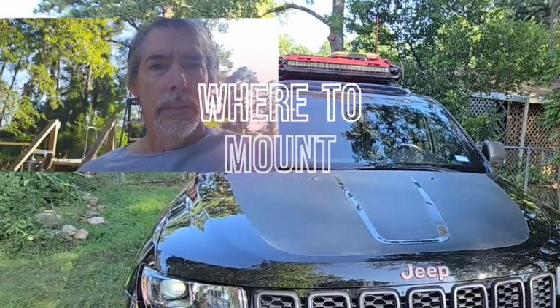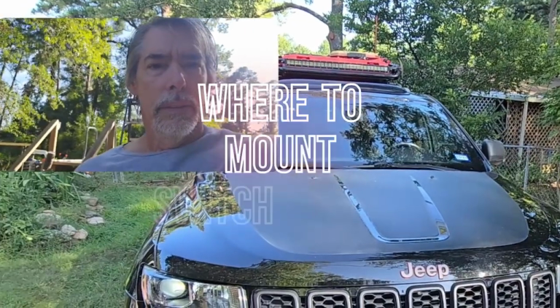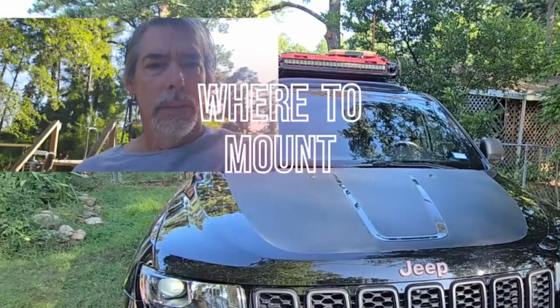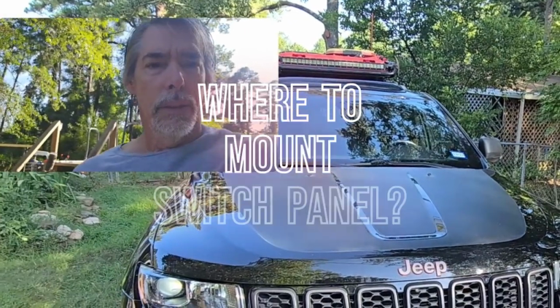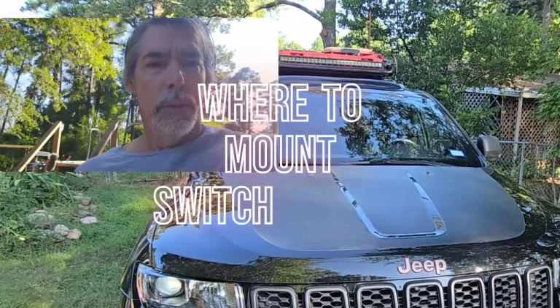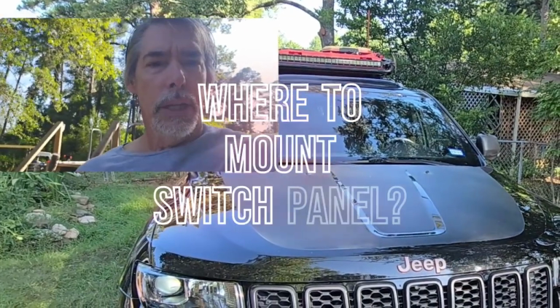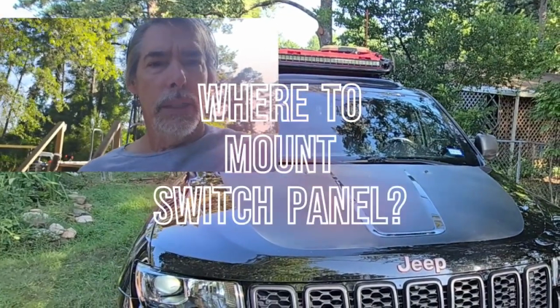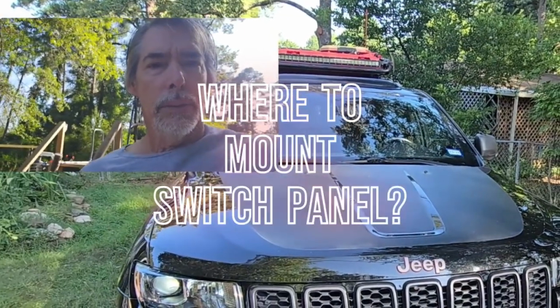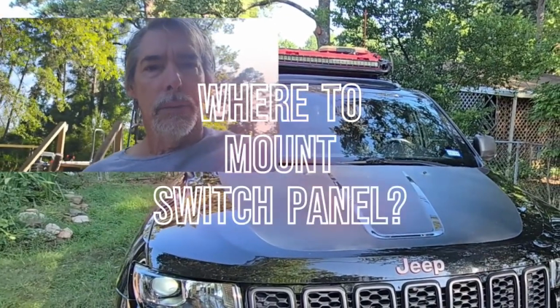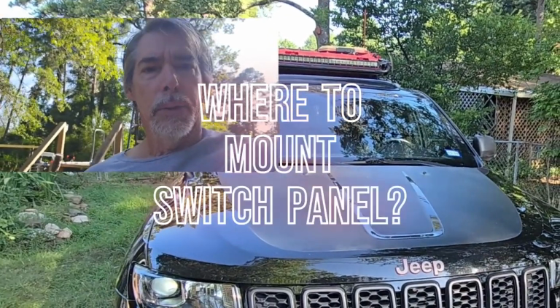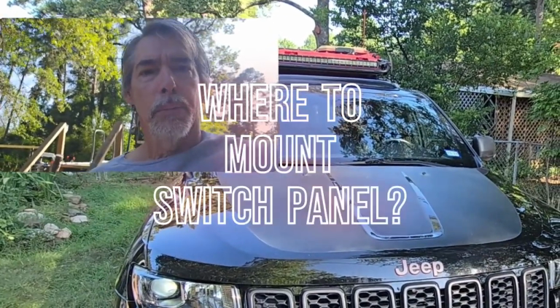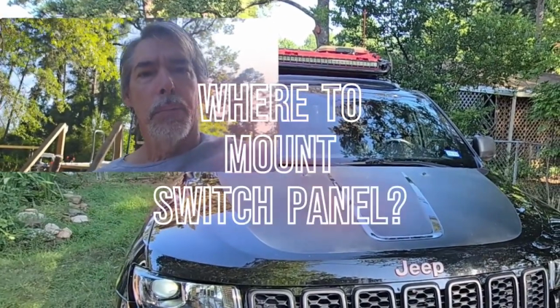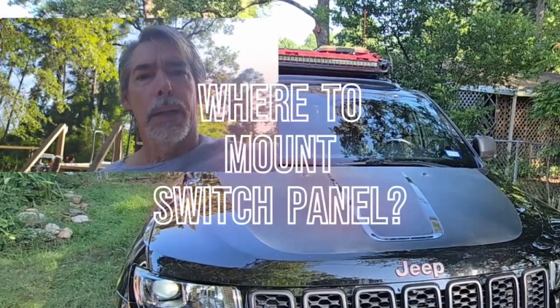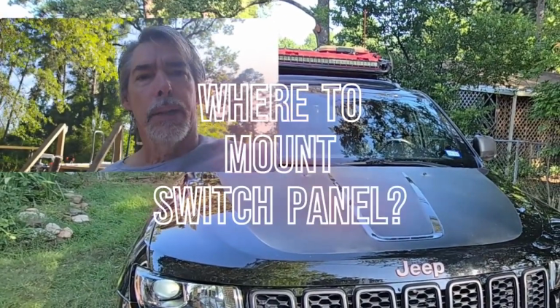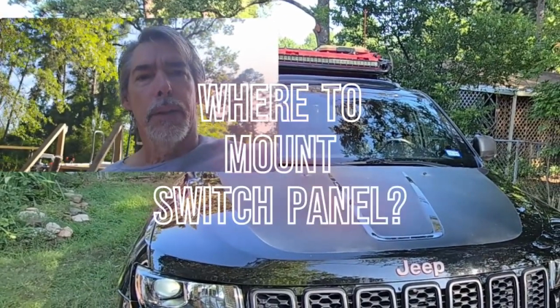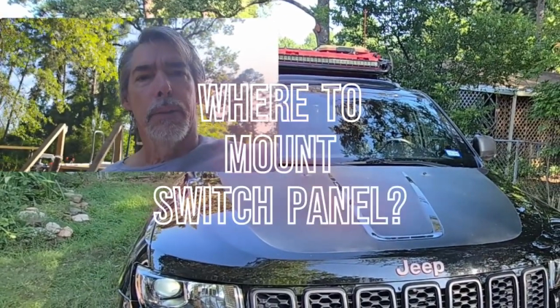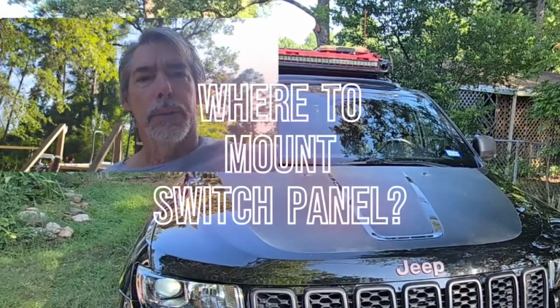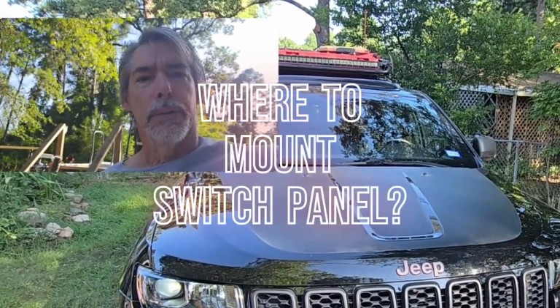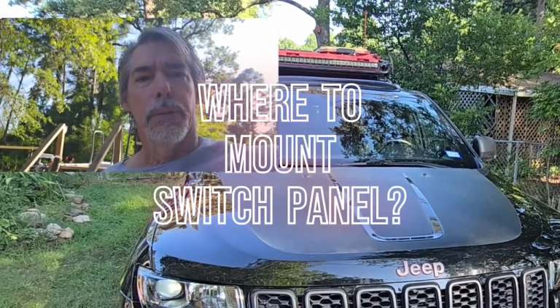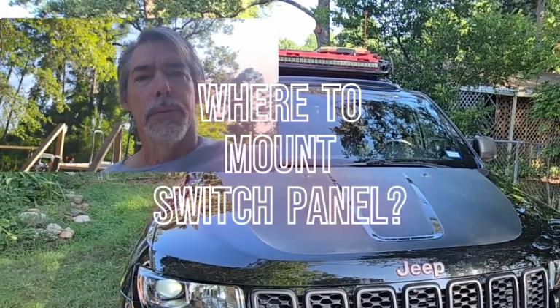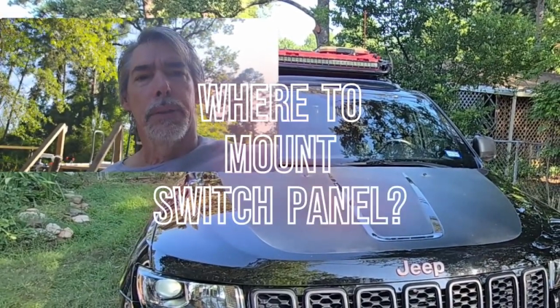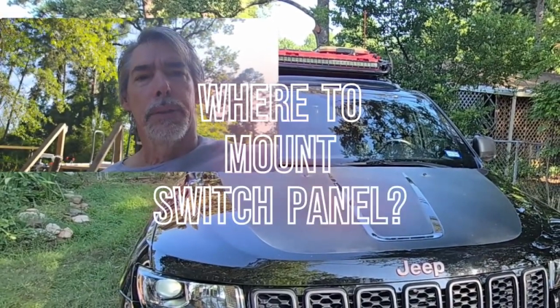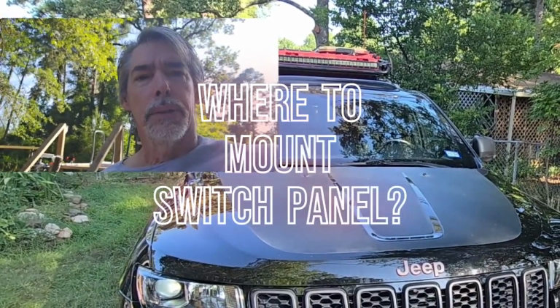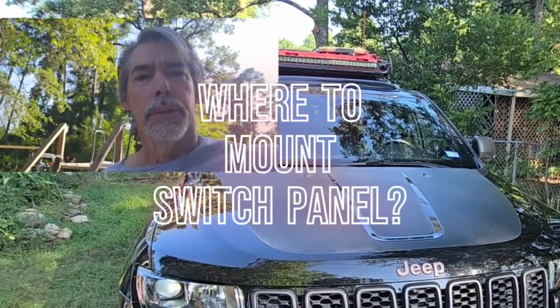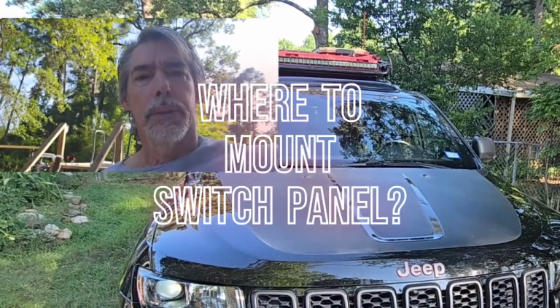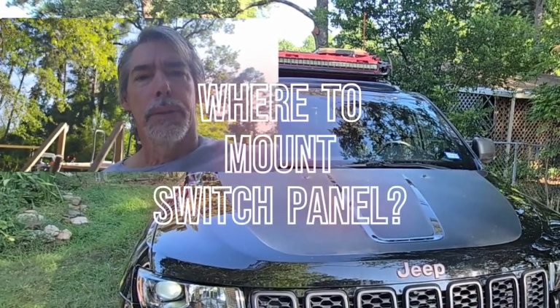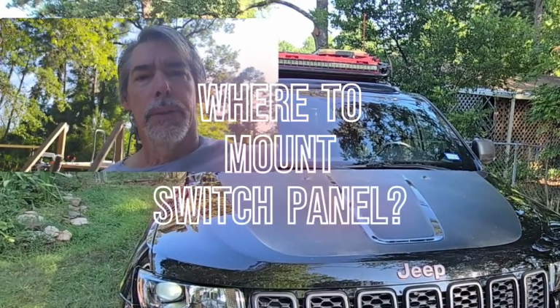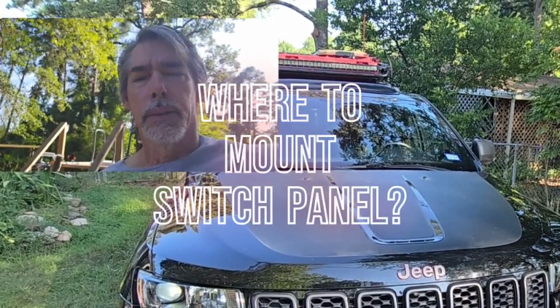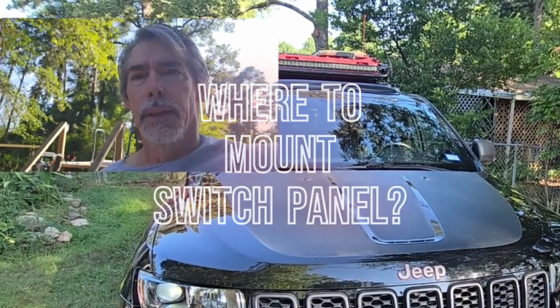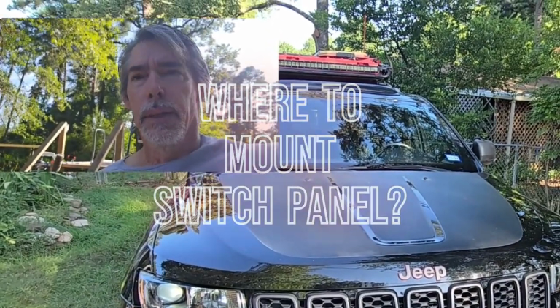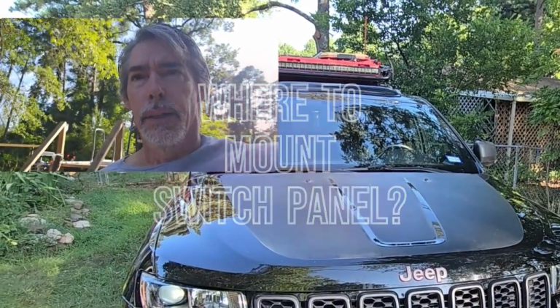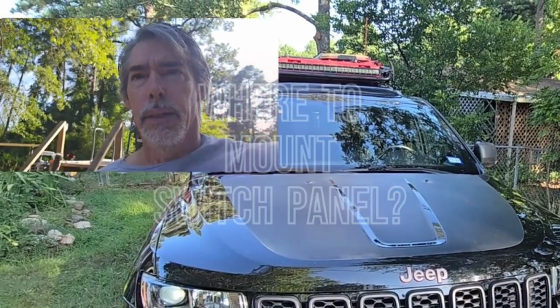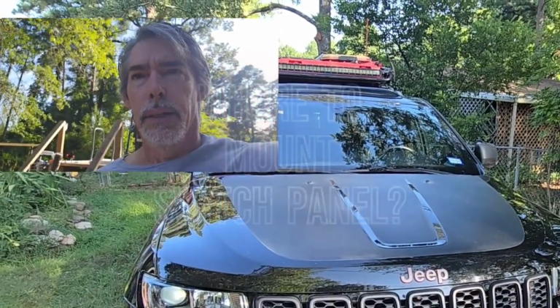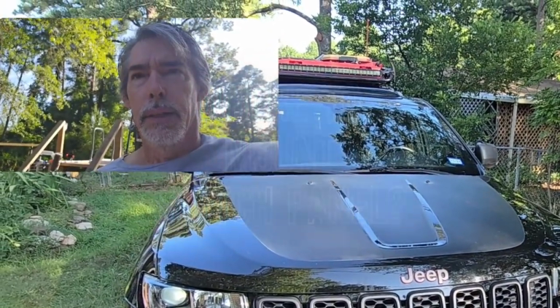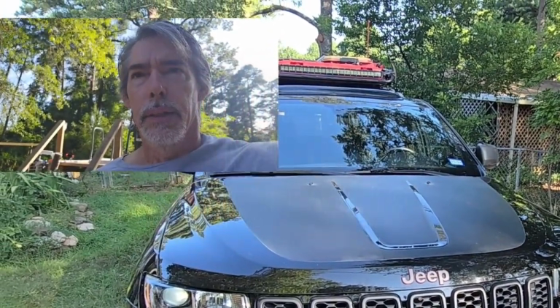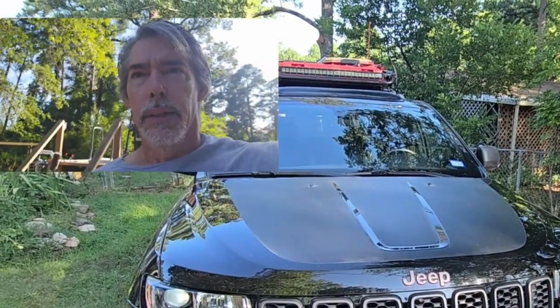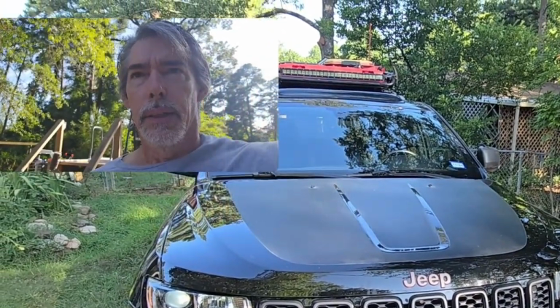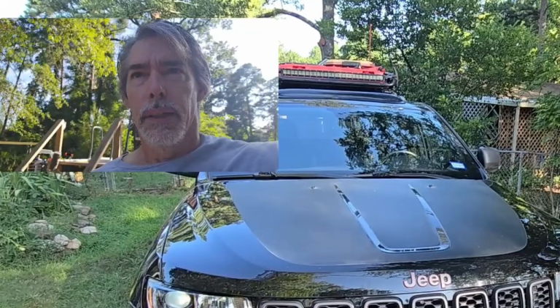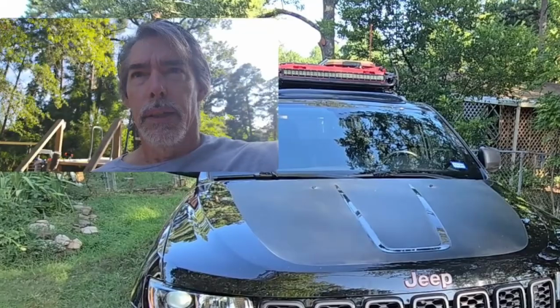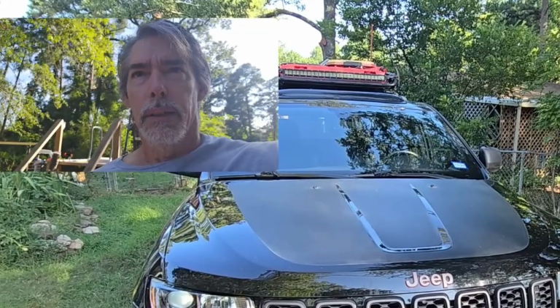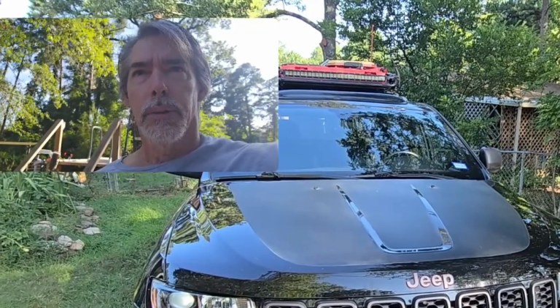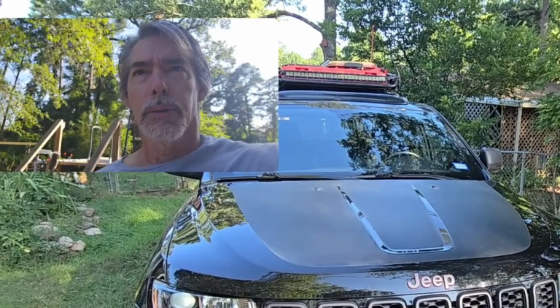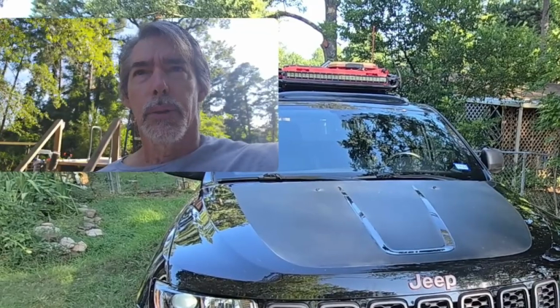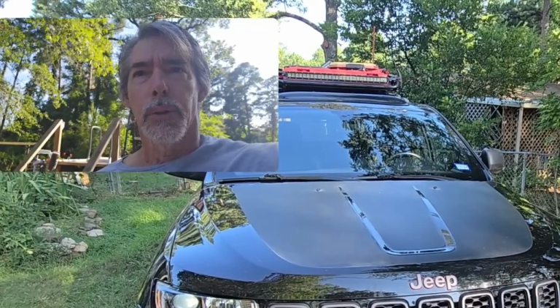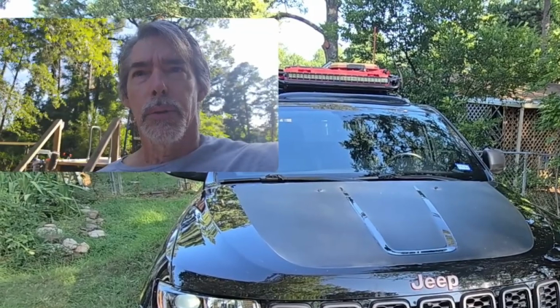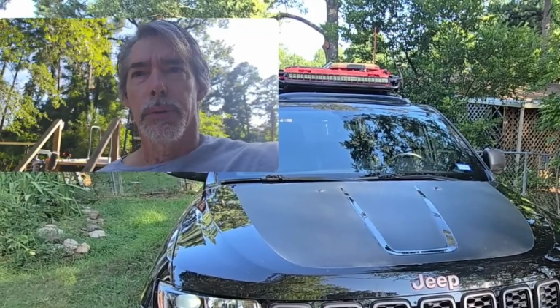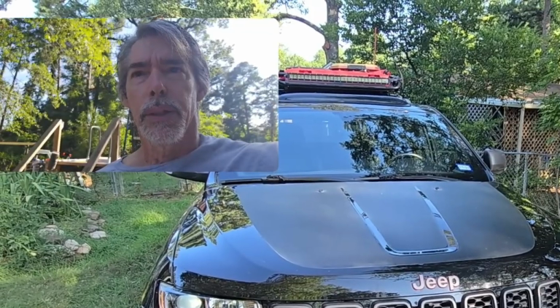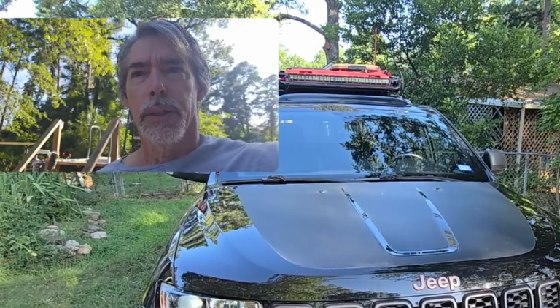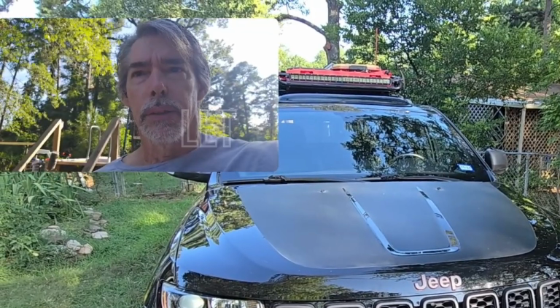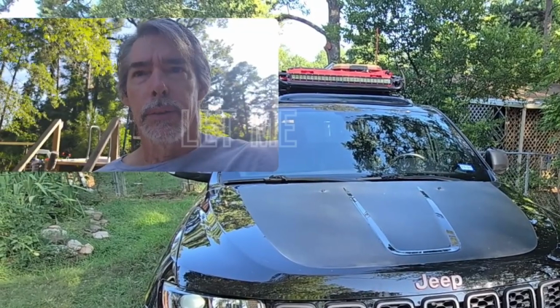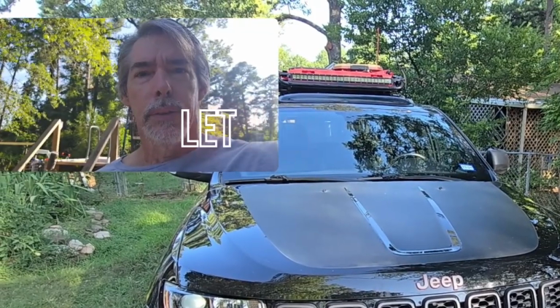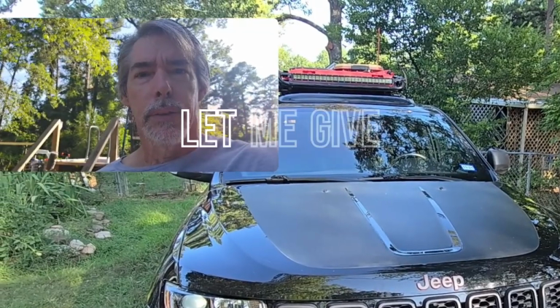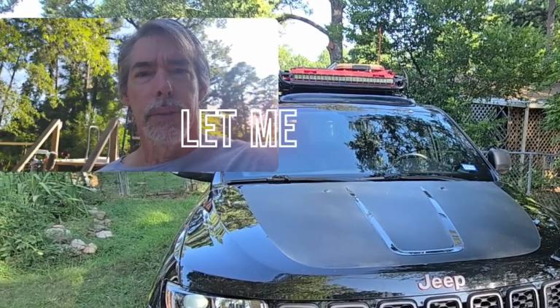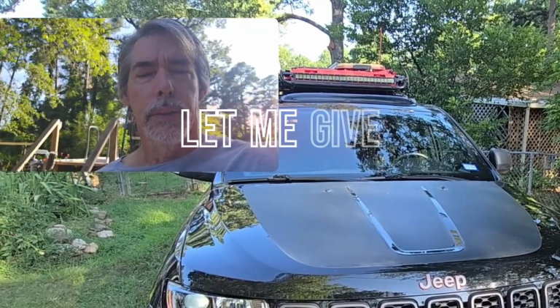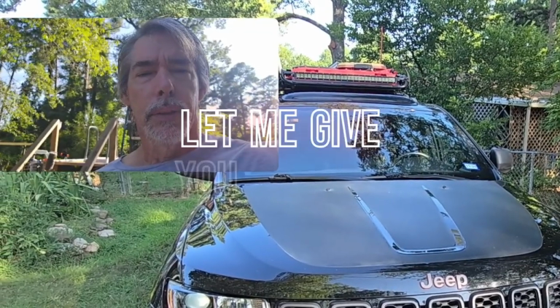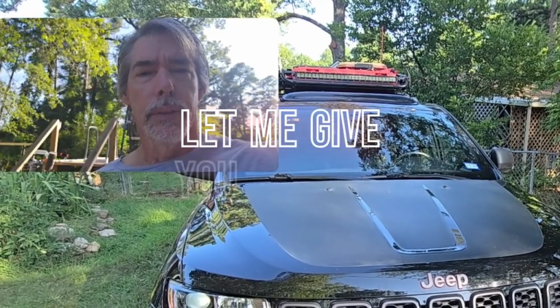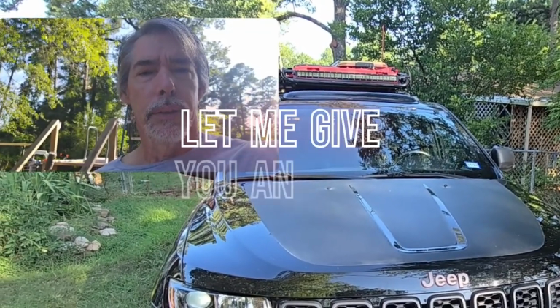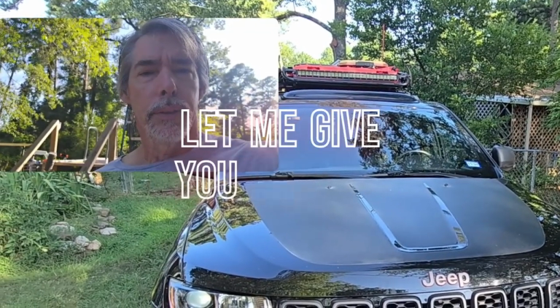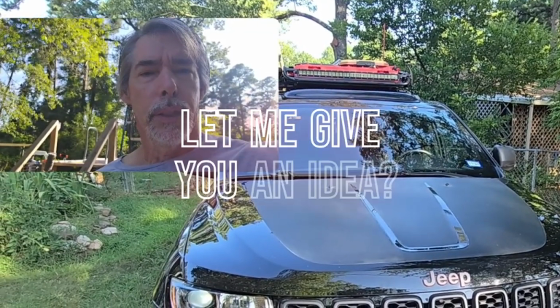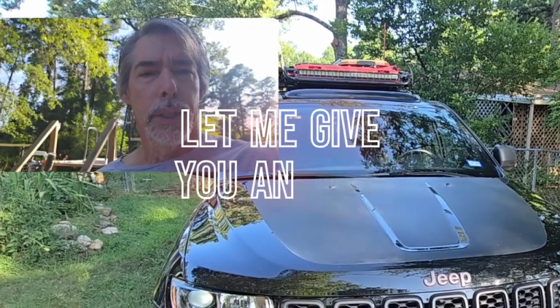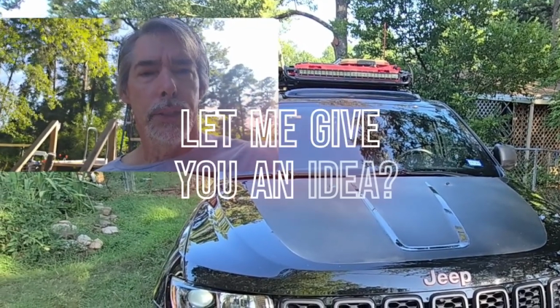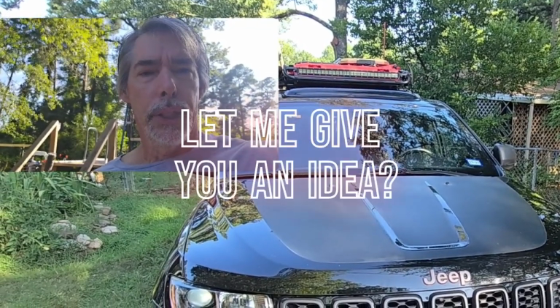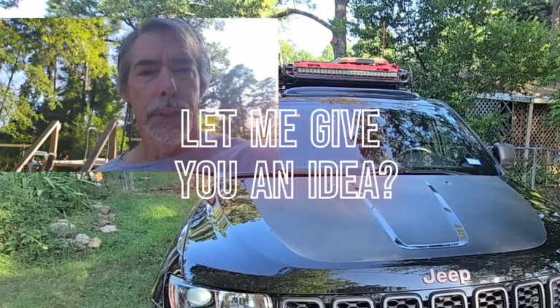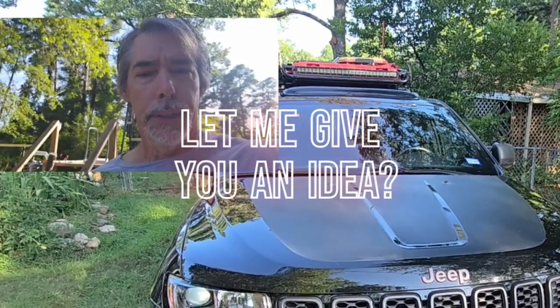Hello guys and welcome back to Outdoors for Adventure. I'm going to do a quick video on this Grand Cherokee.